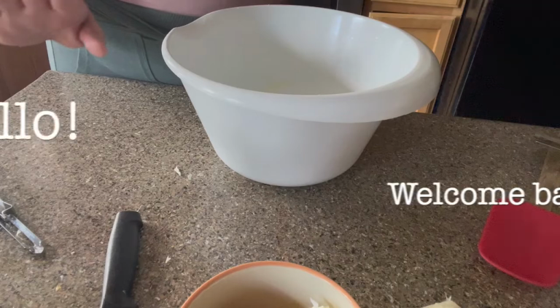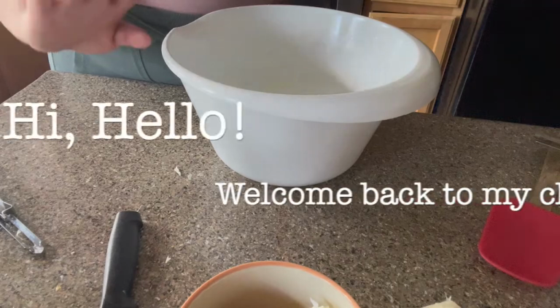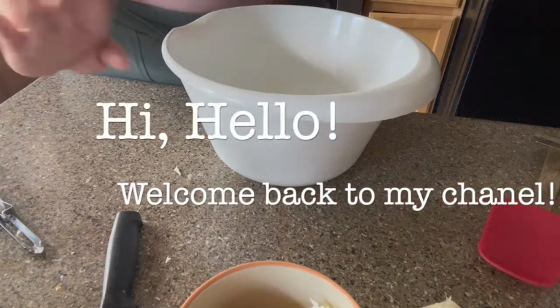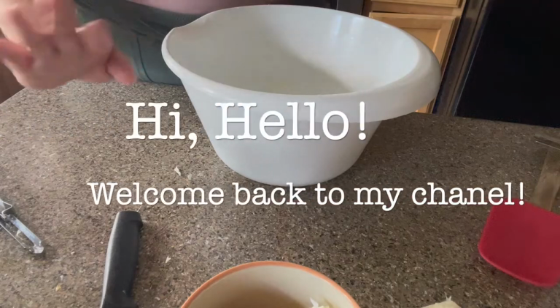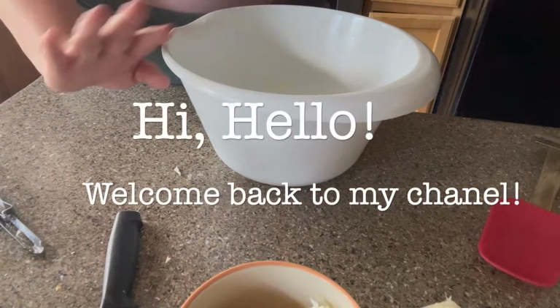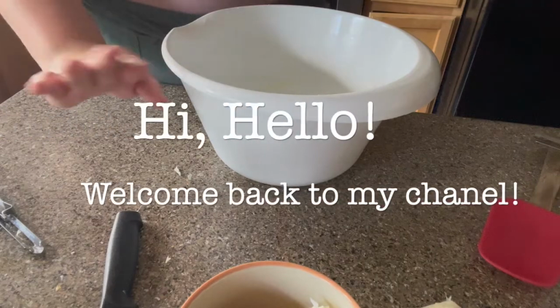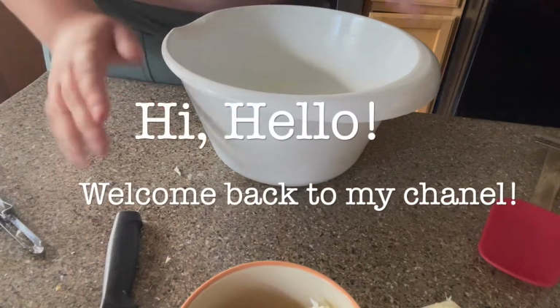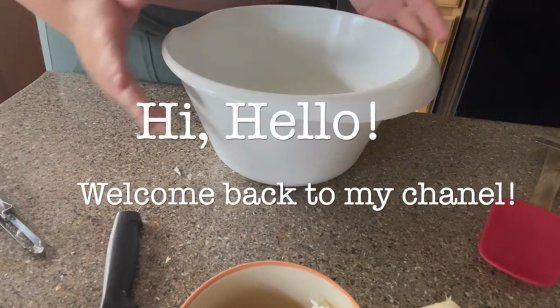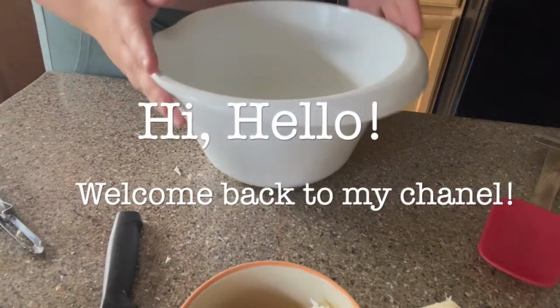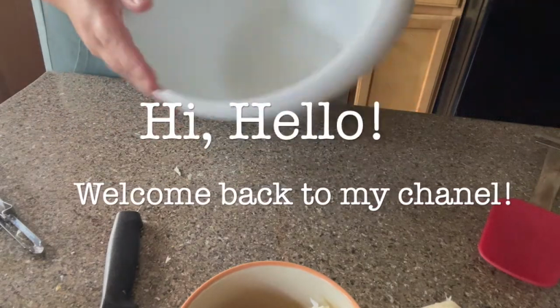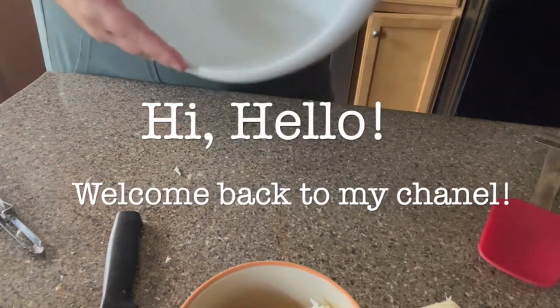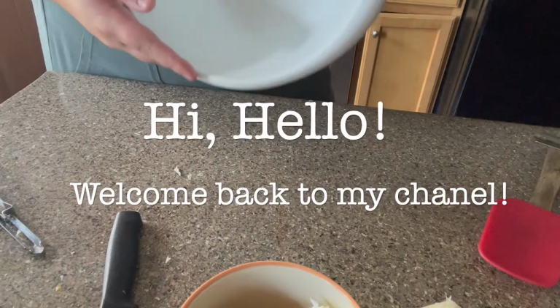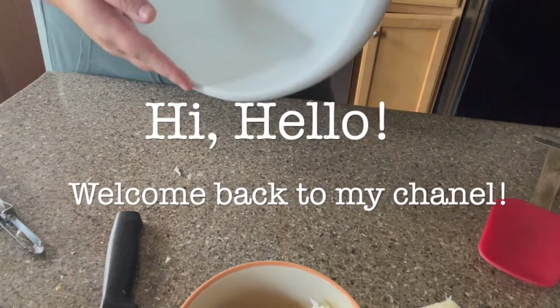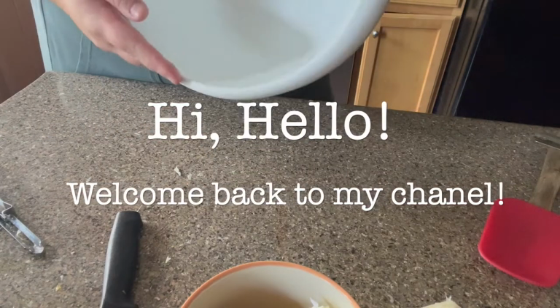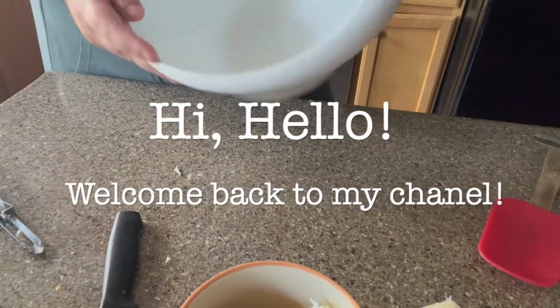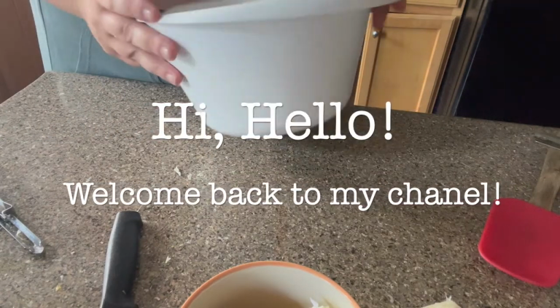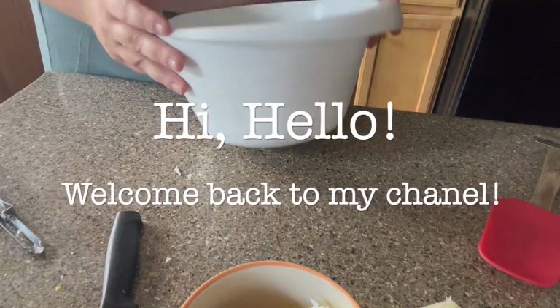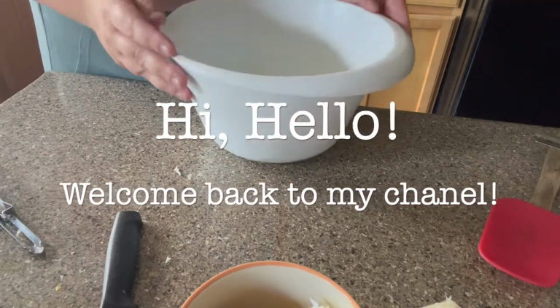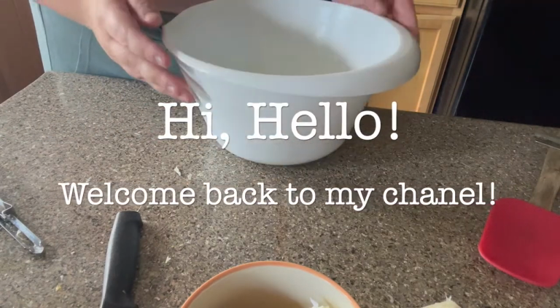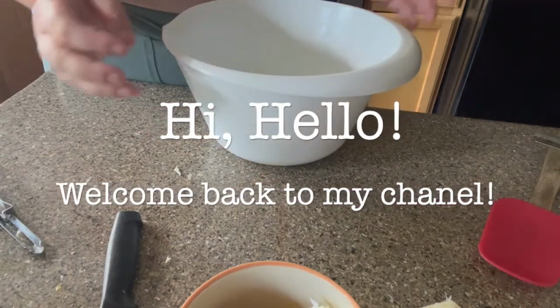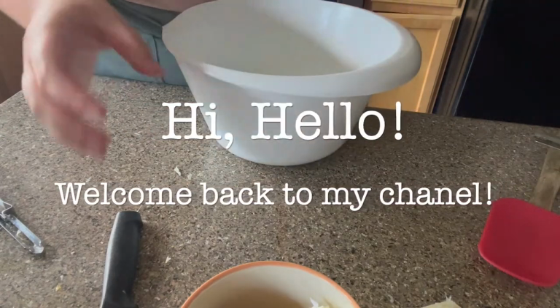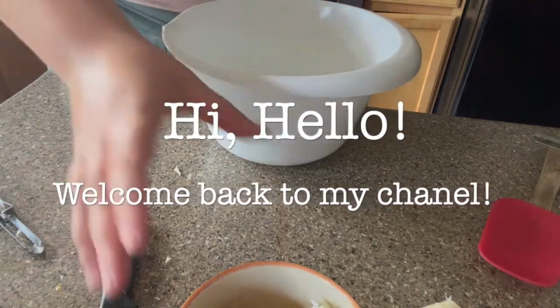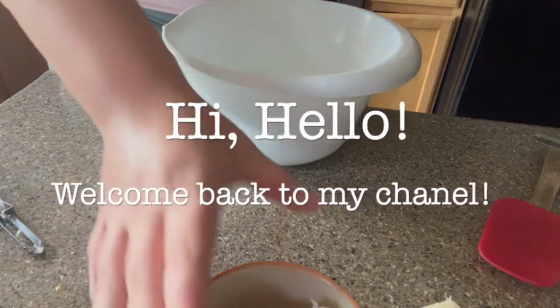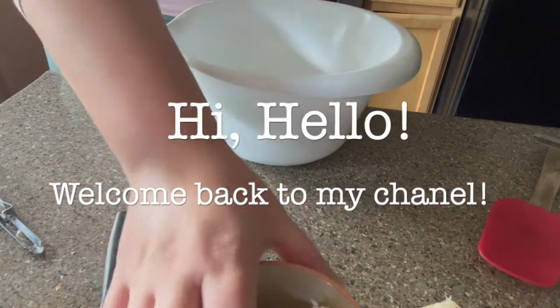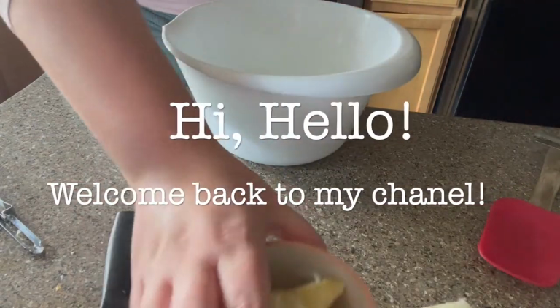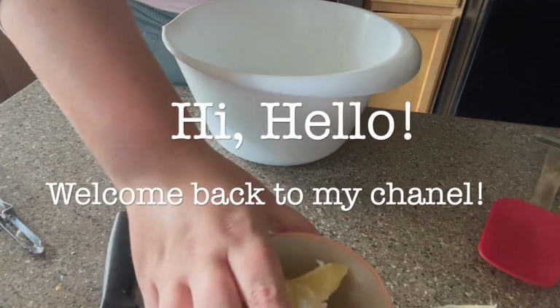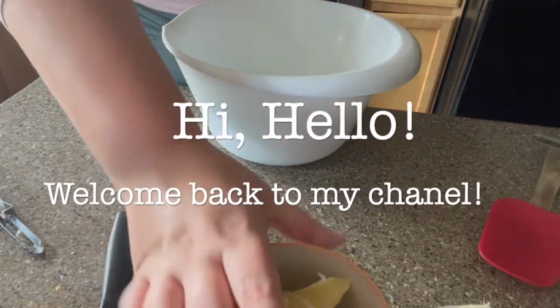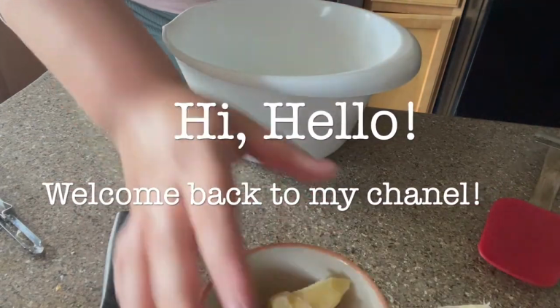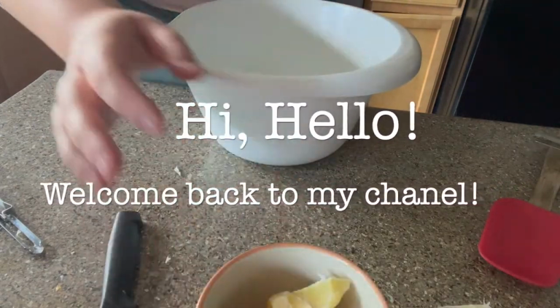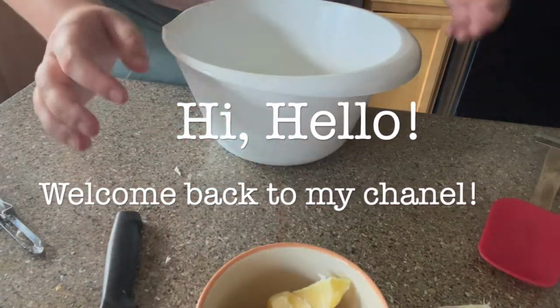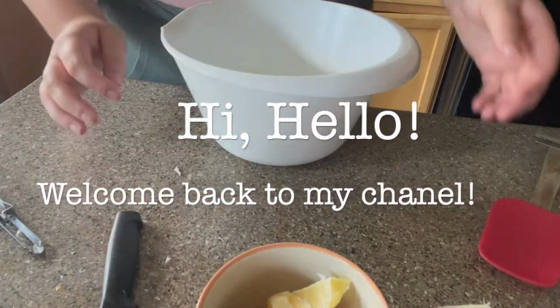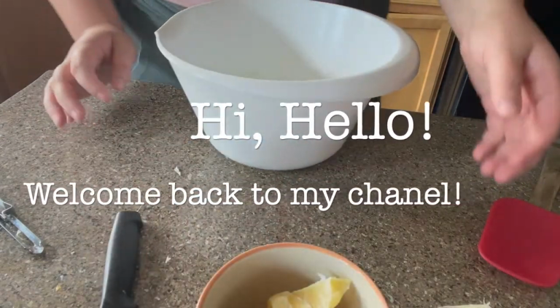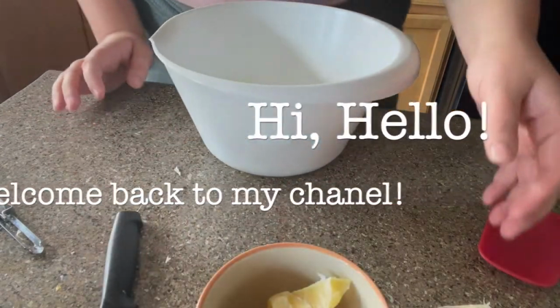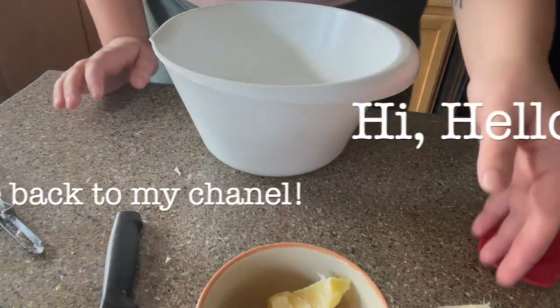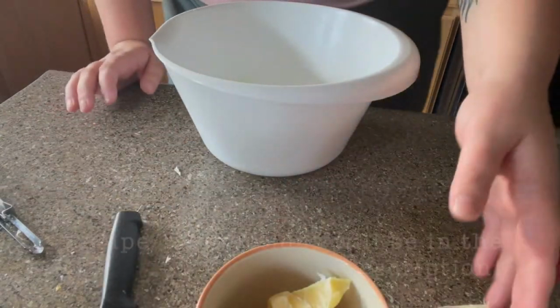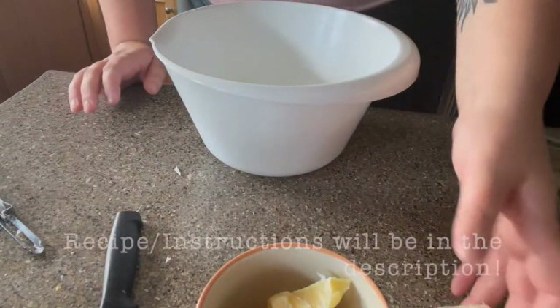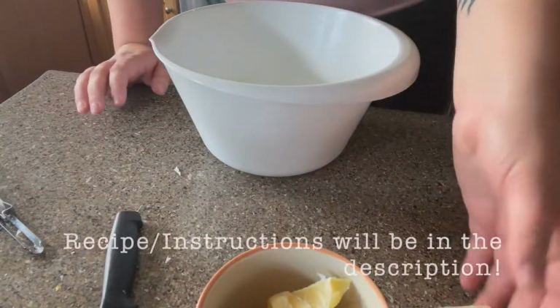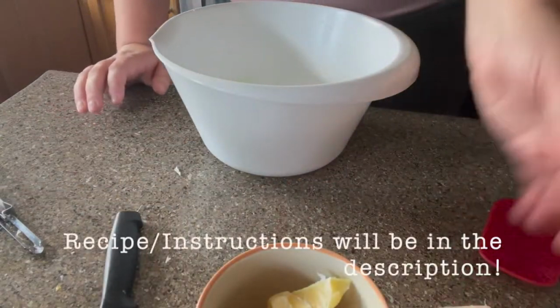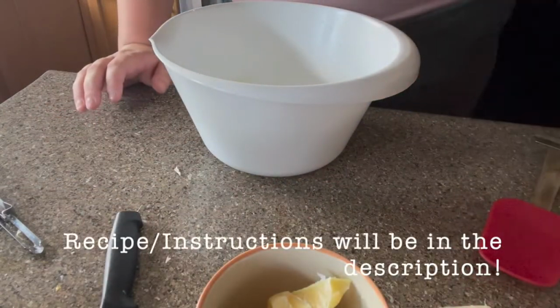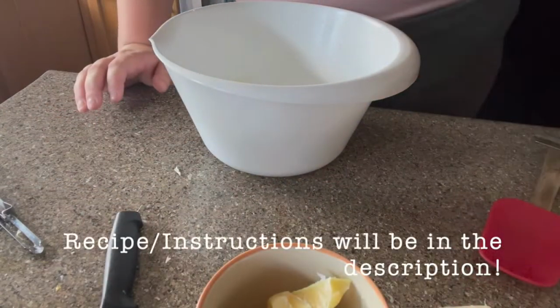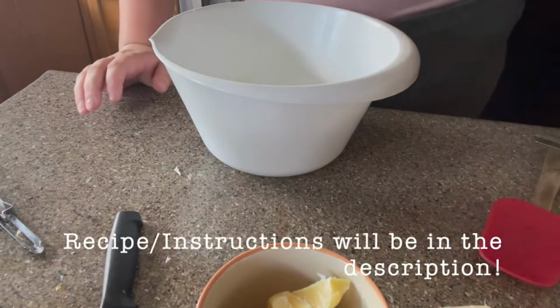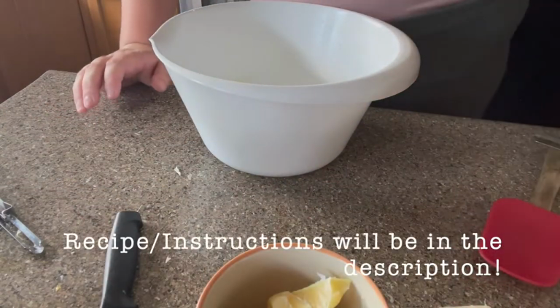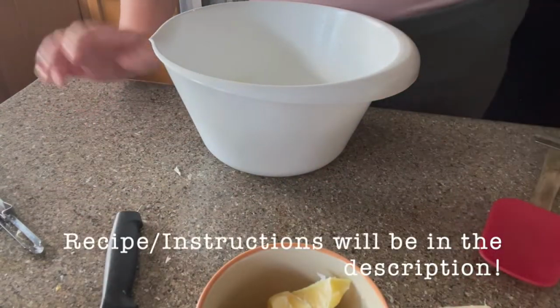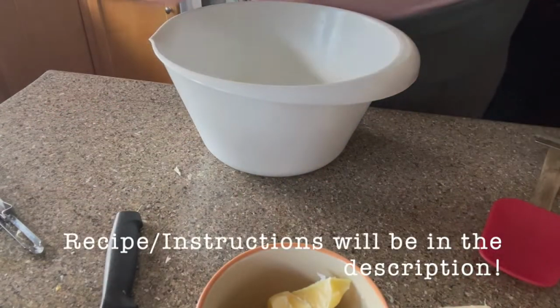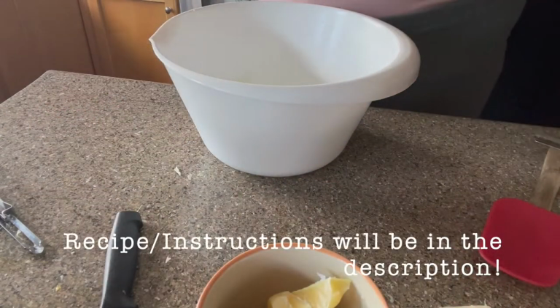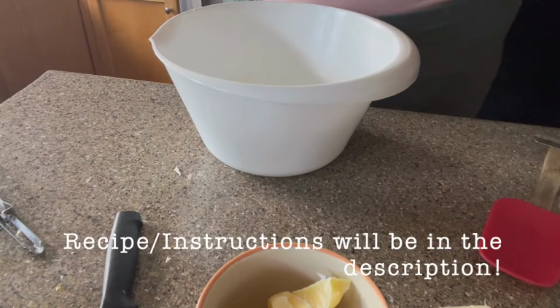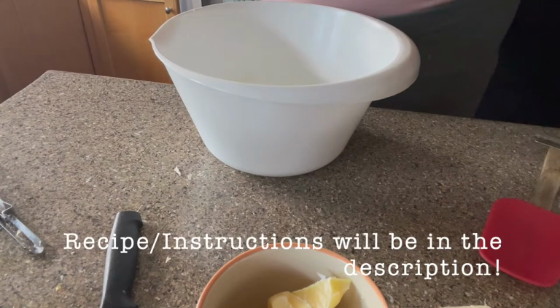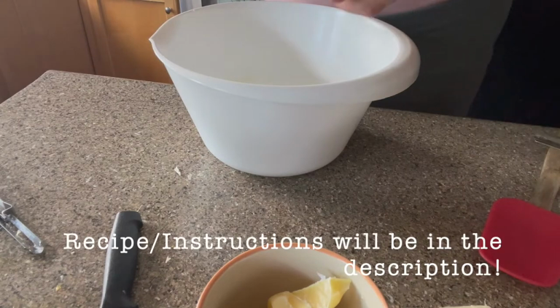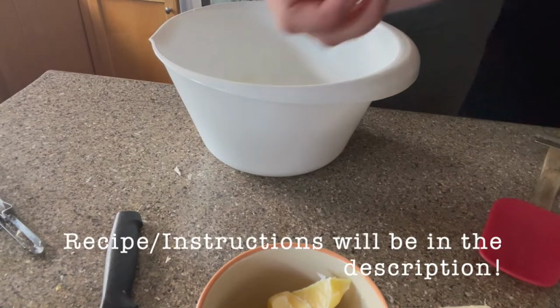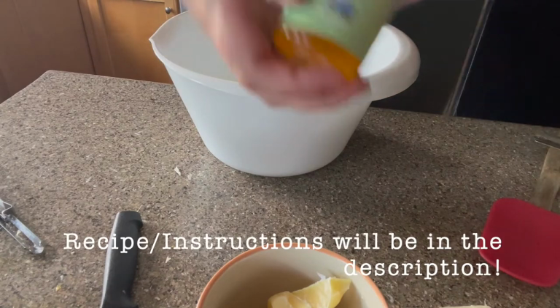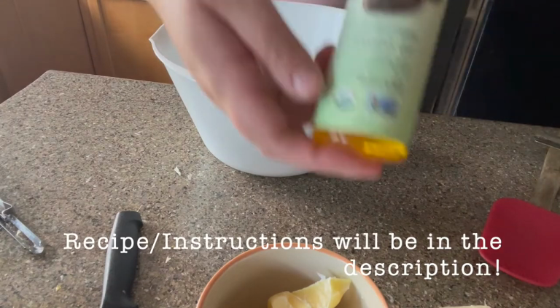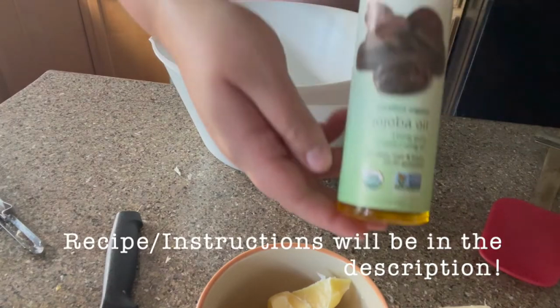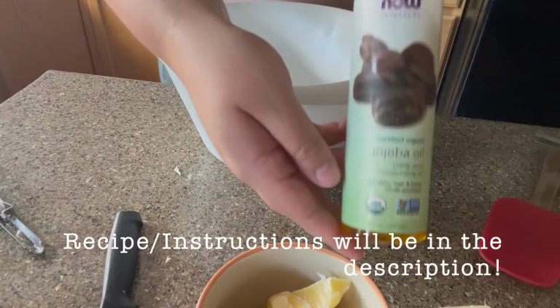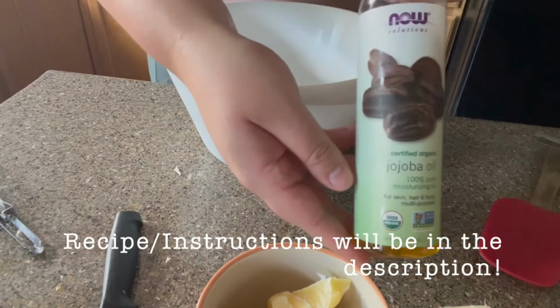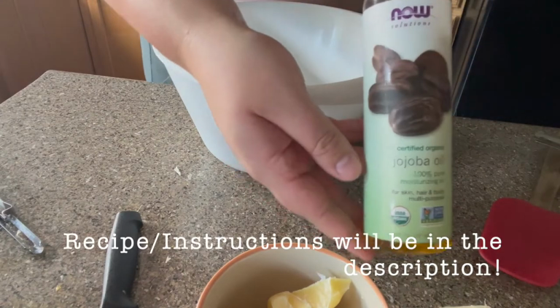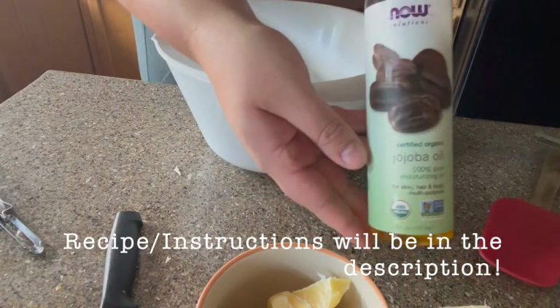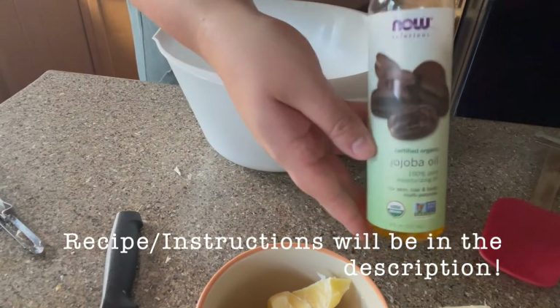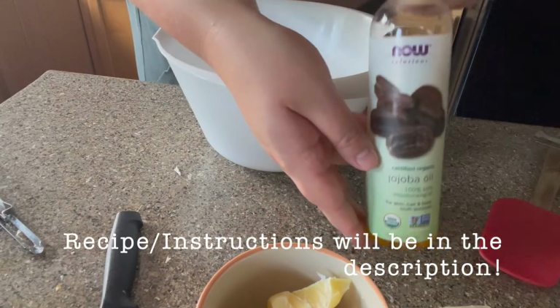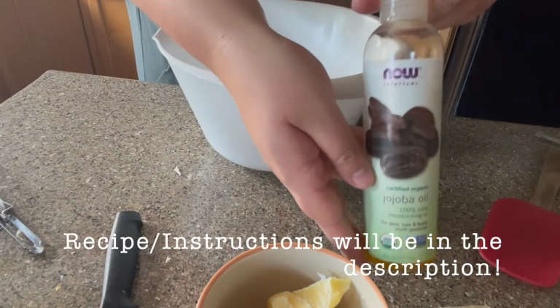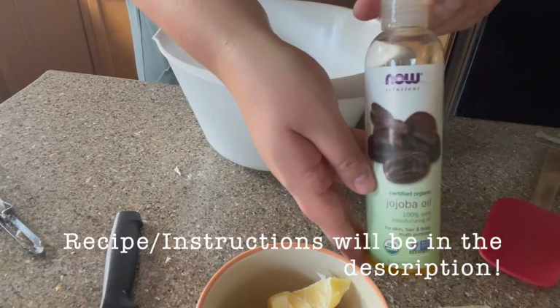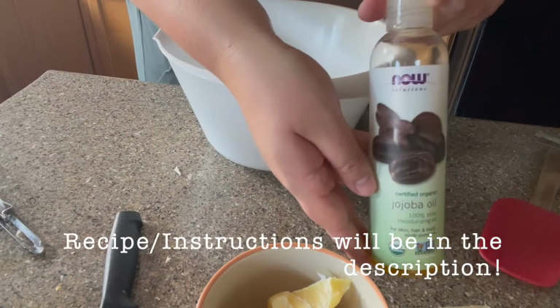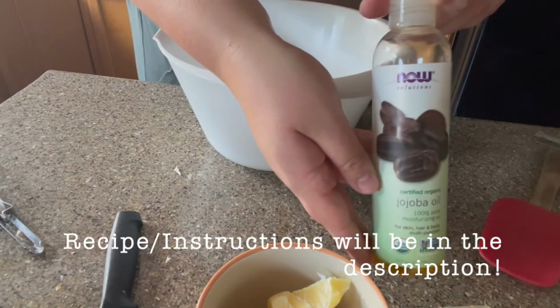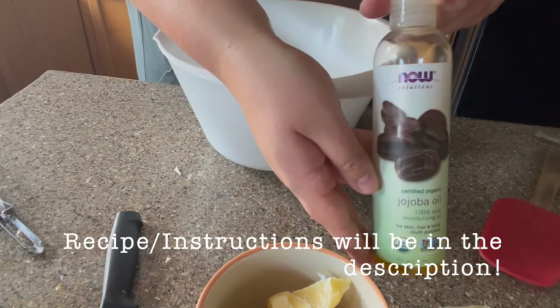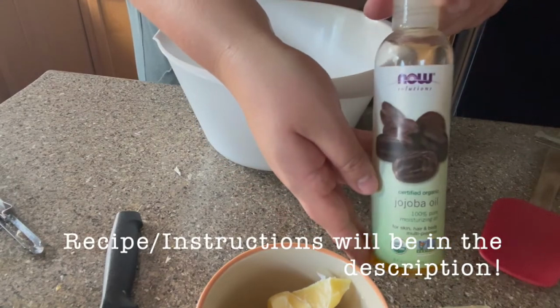Hello everyone, welcome back to my channel. In this video we're going to be making a shower slash bath body butter.